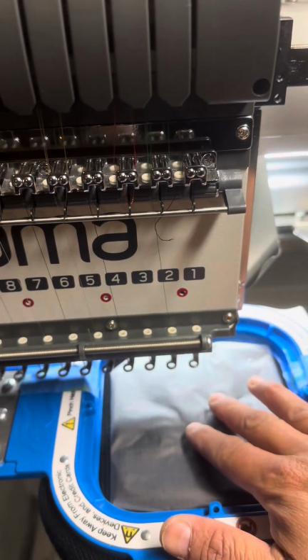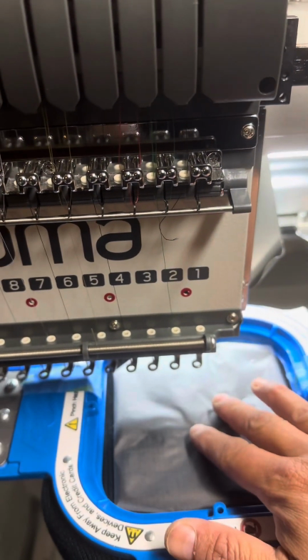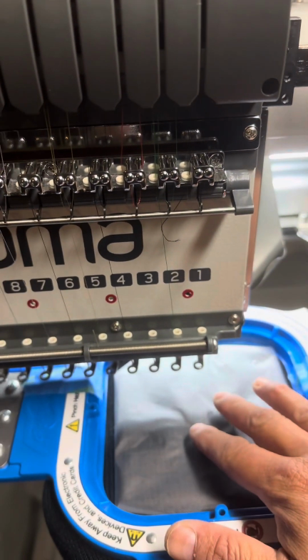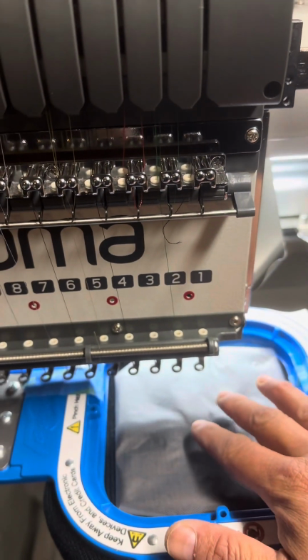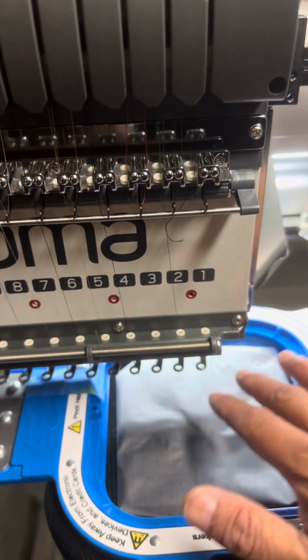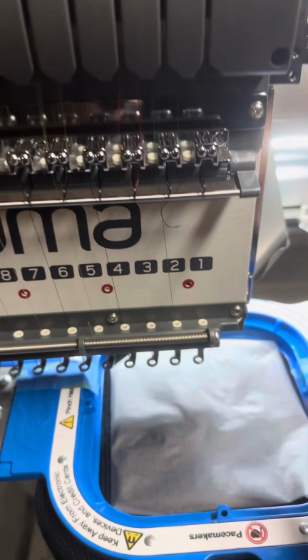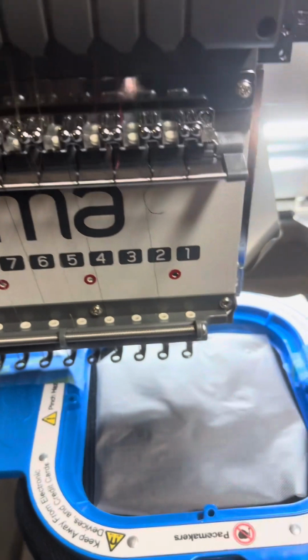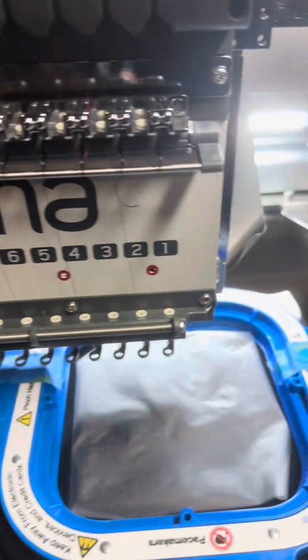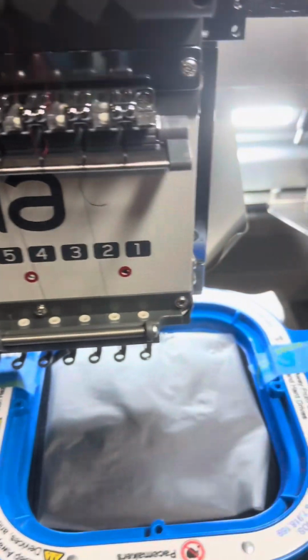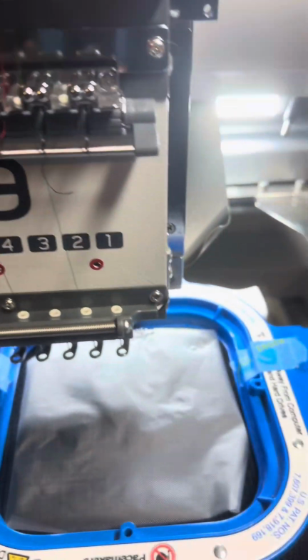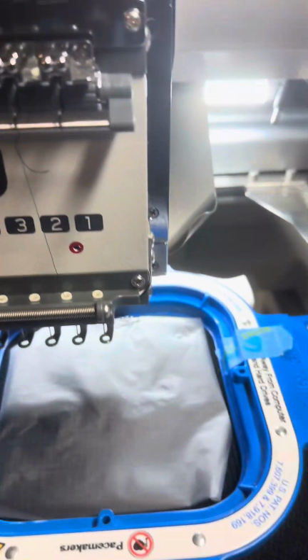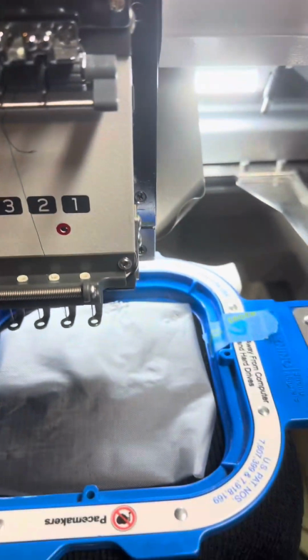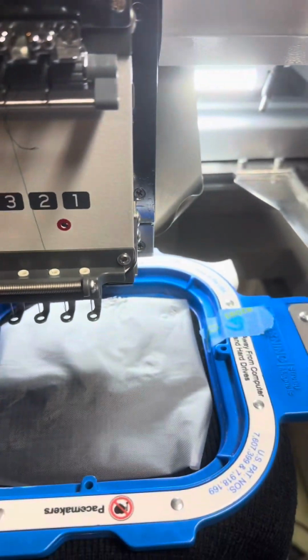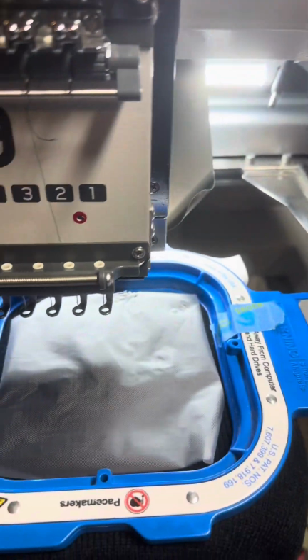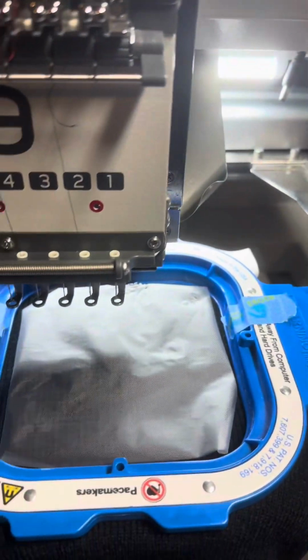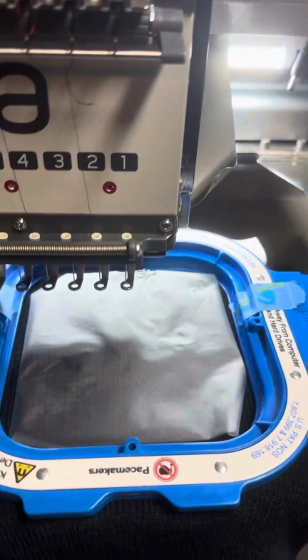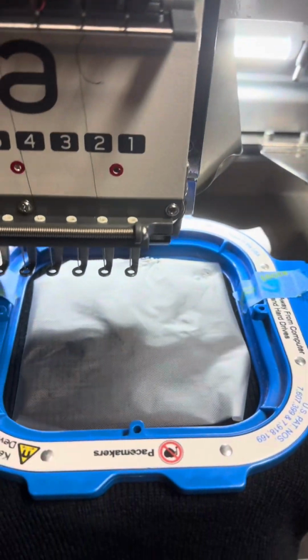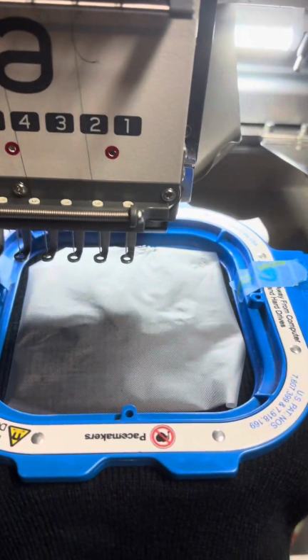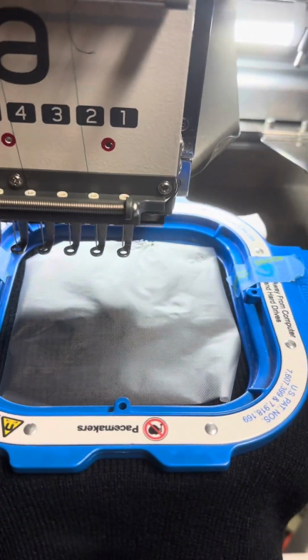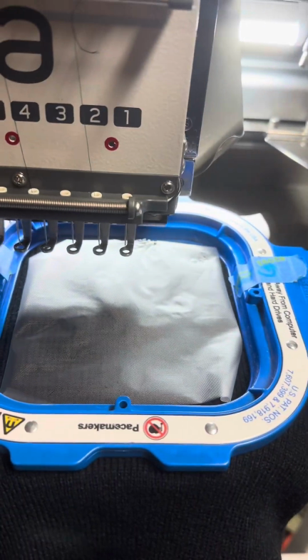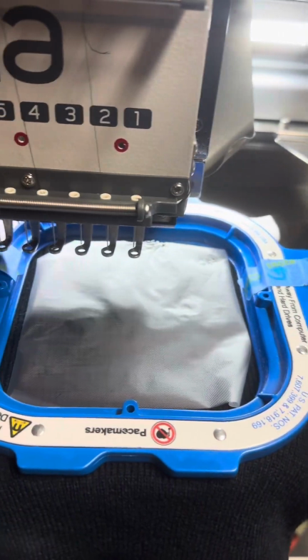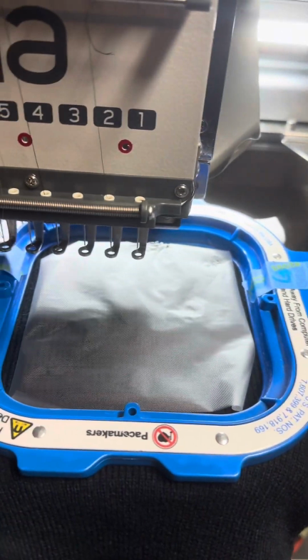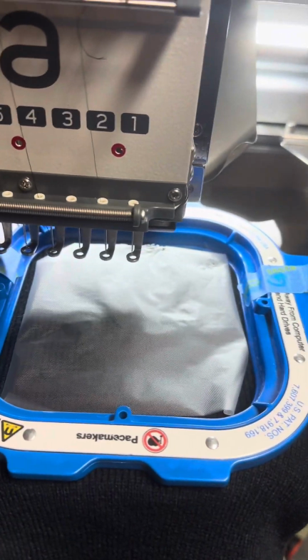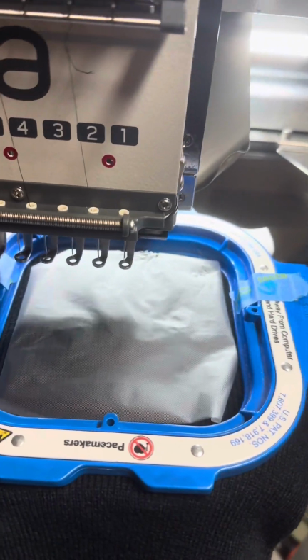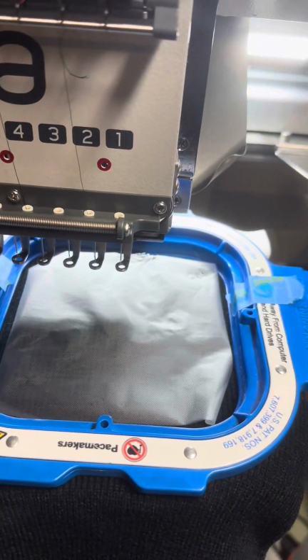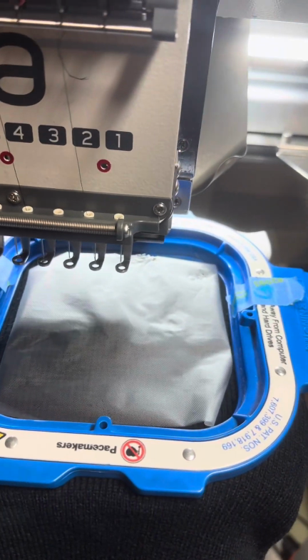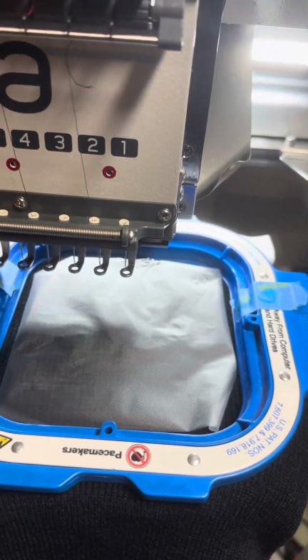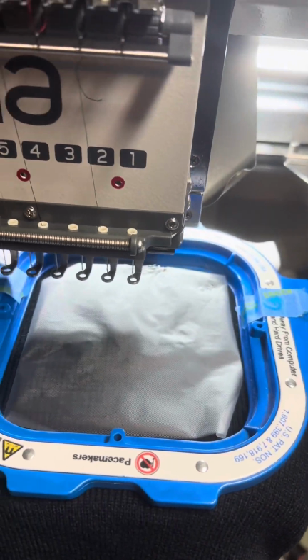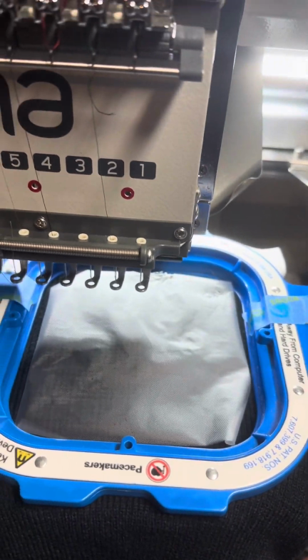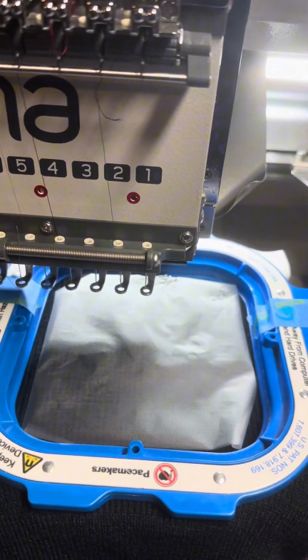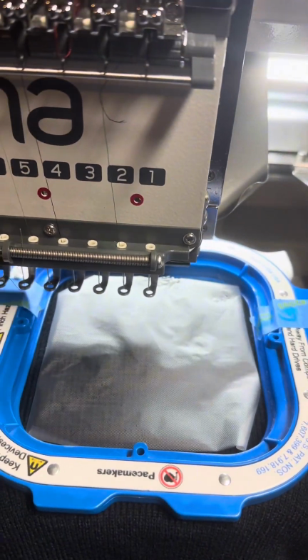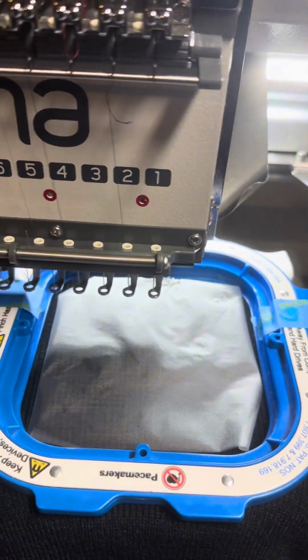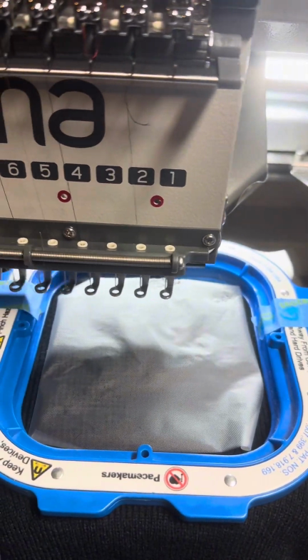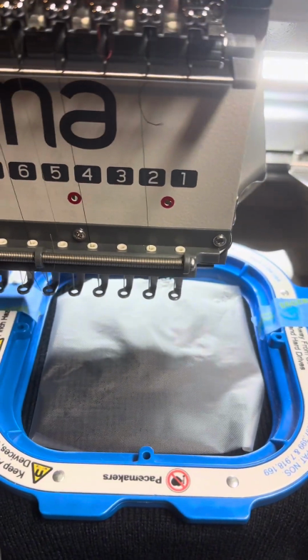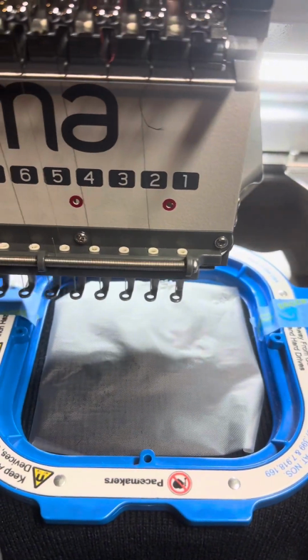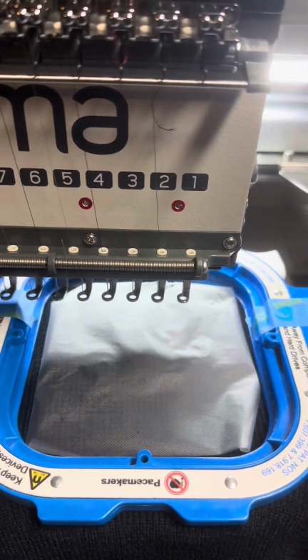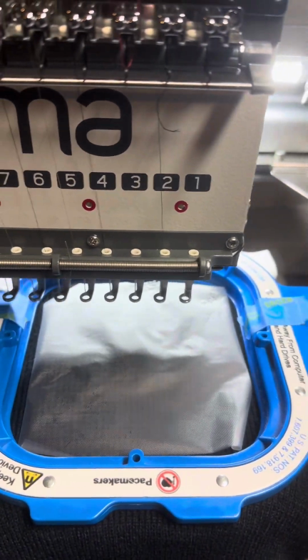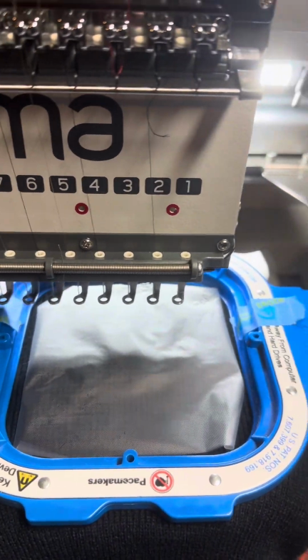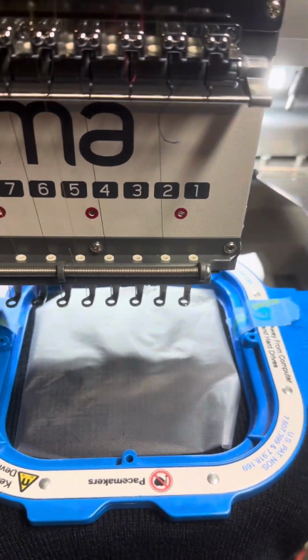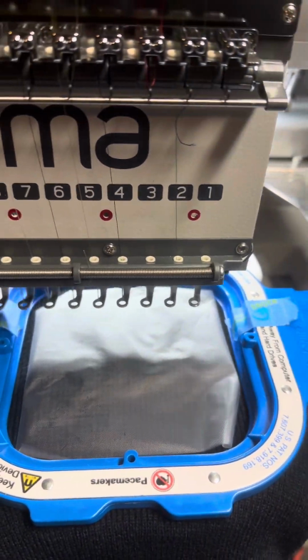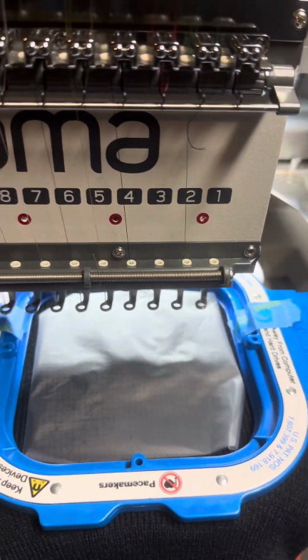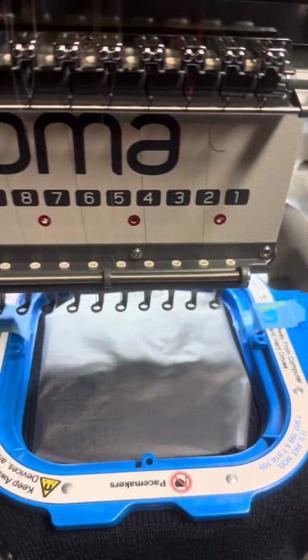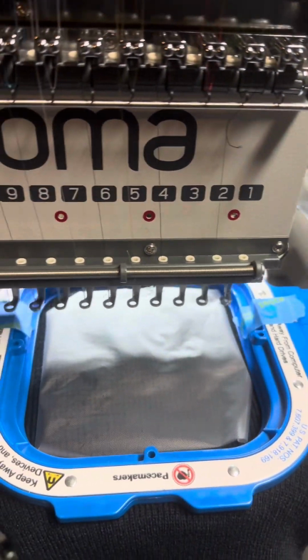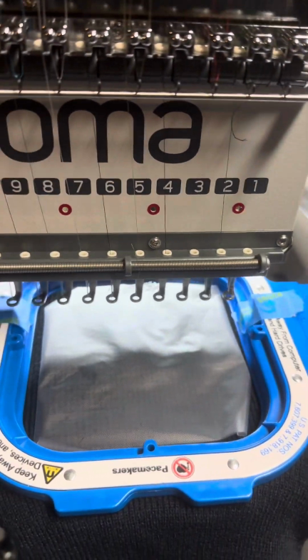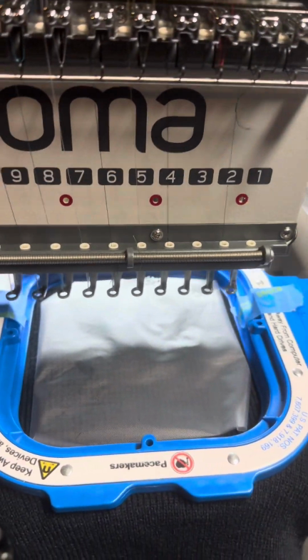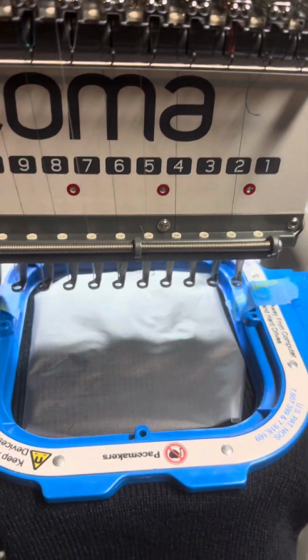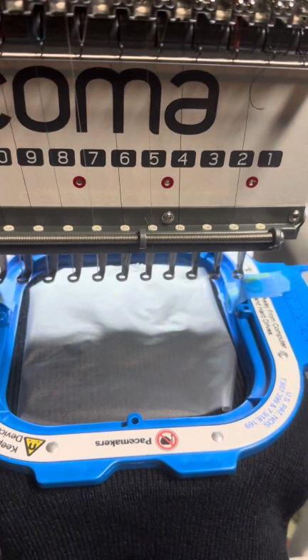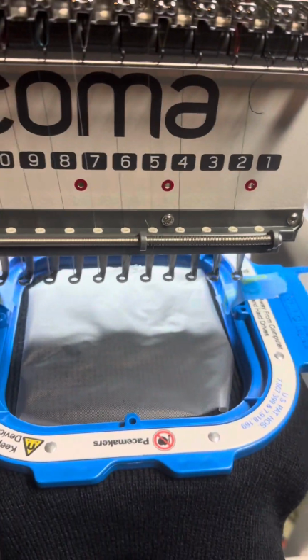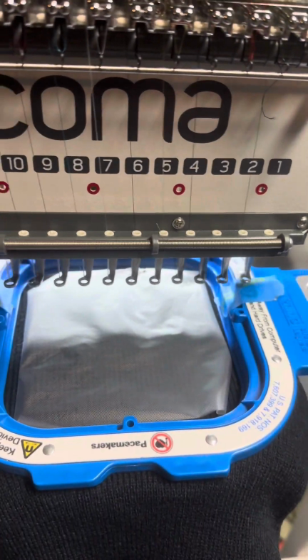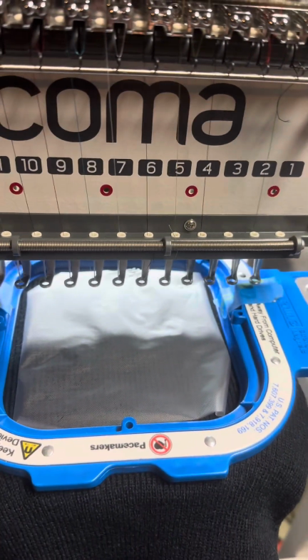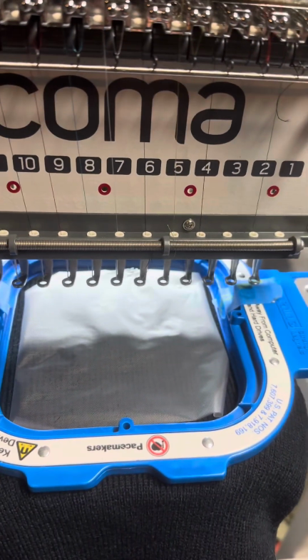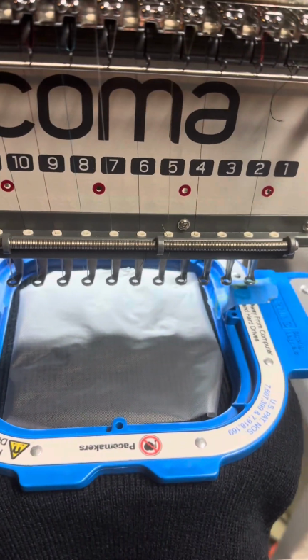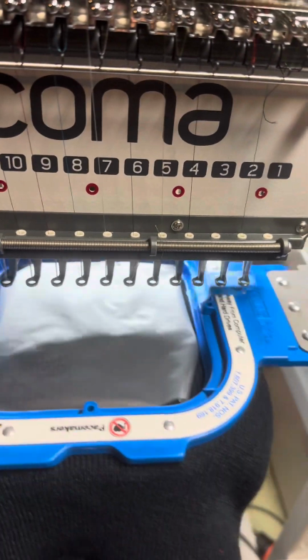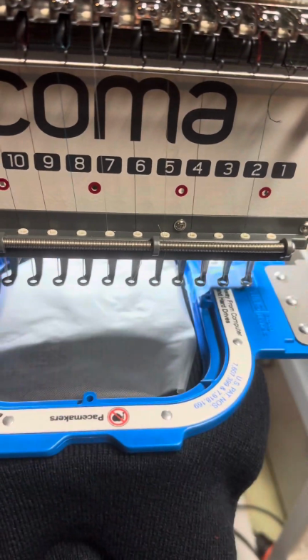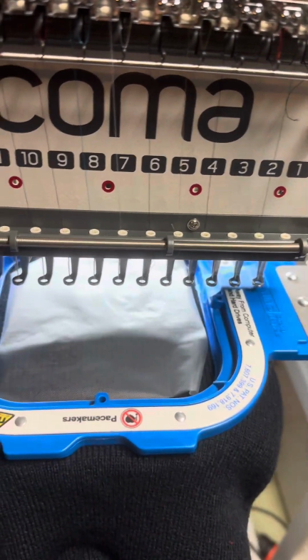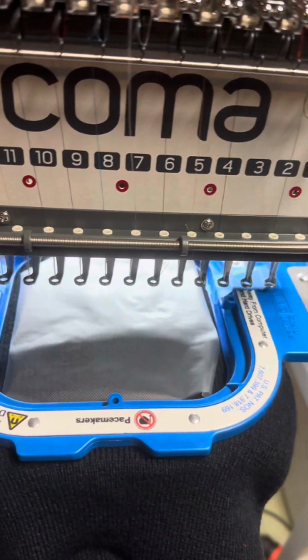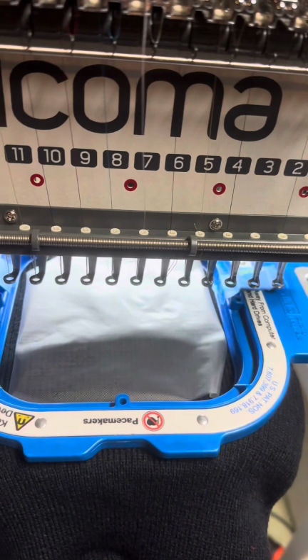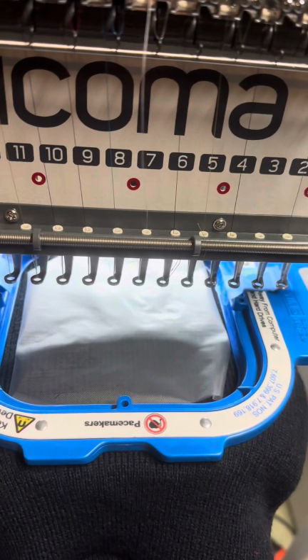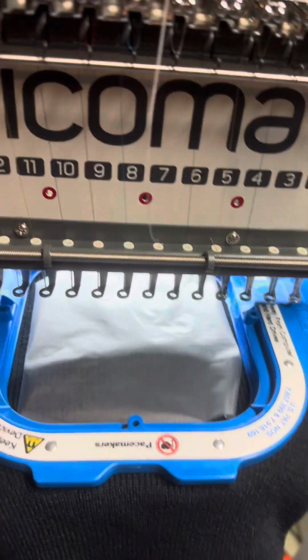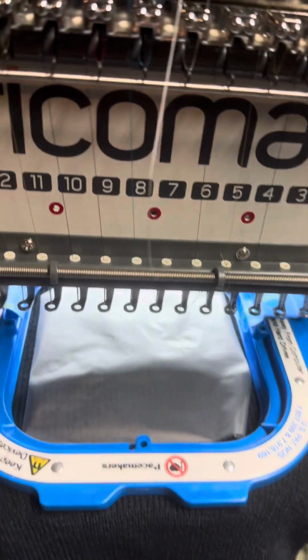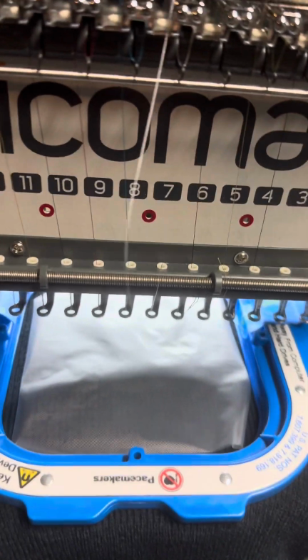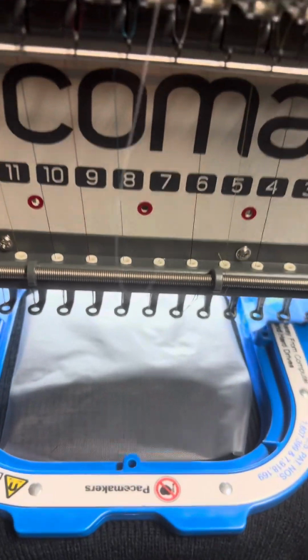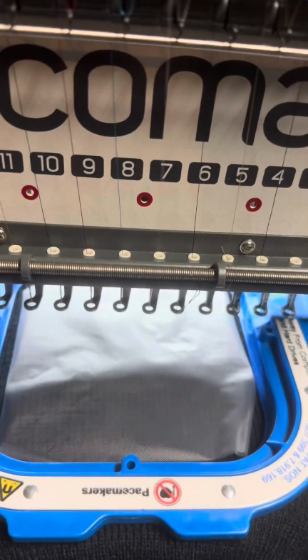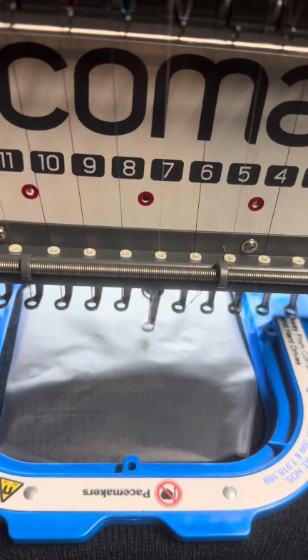In just a little bit we're going to go ahead and hit start, and we will fast forward through this.